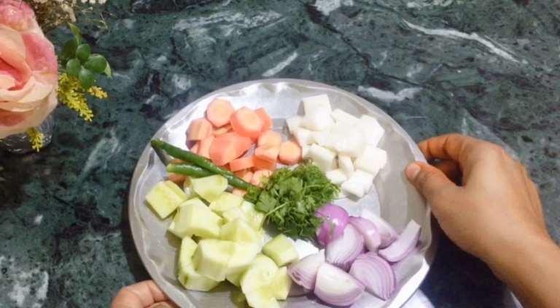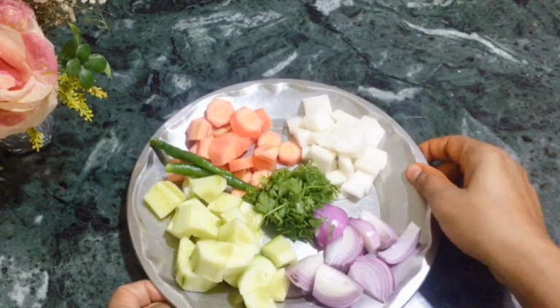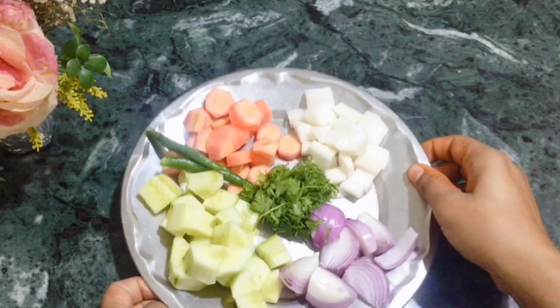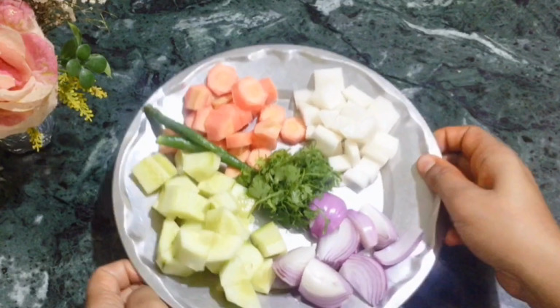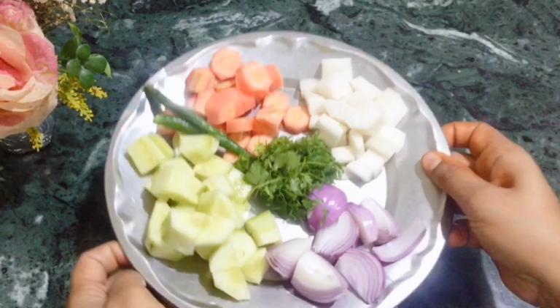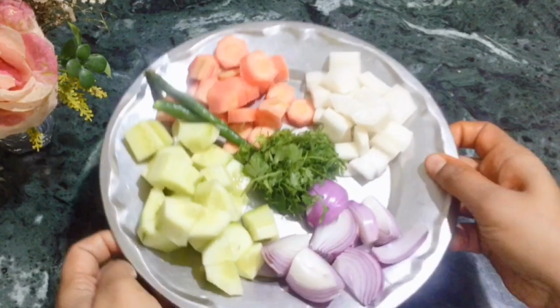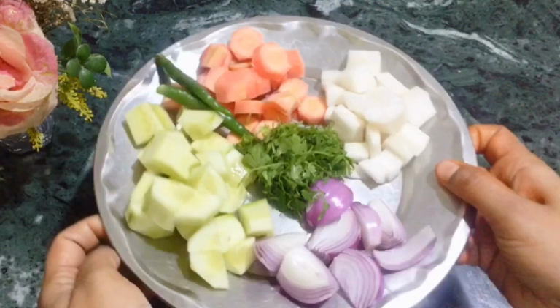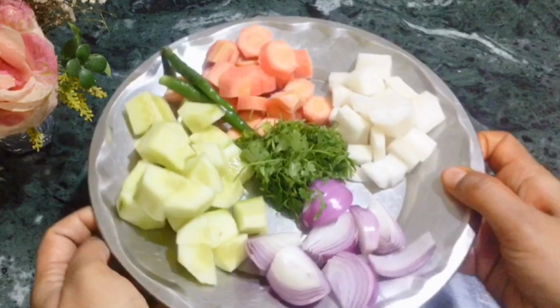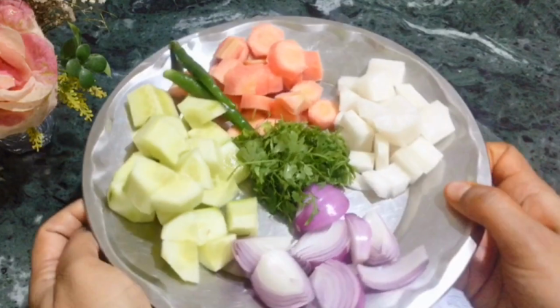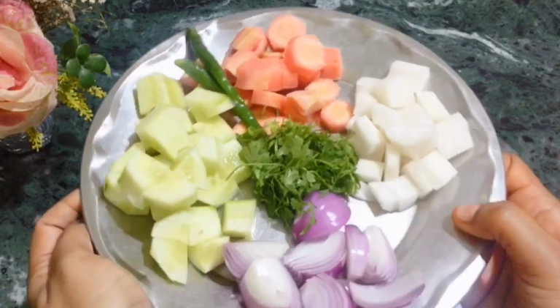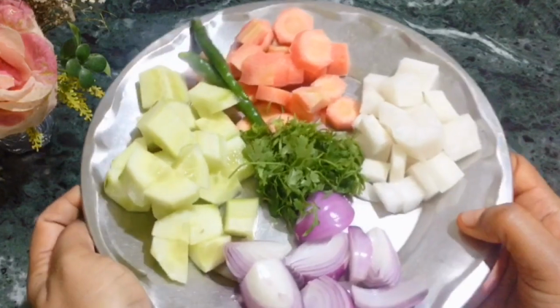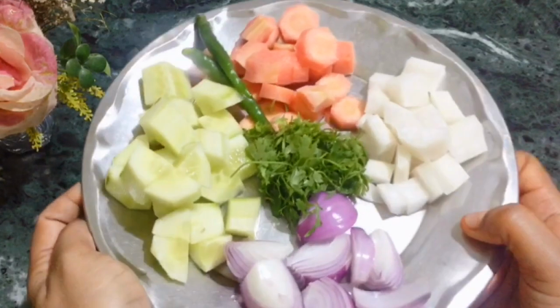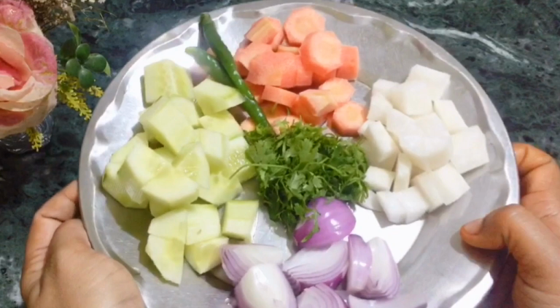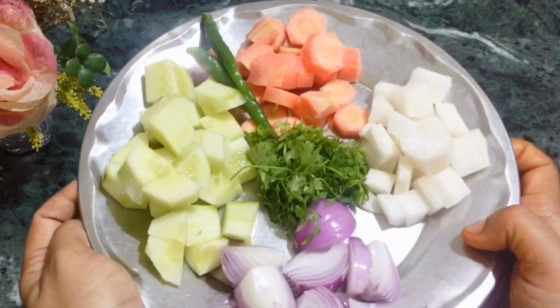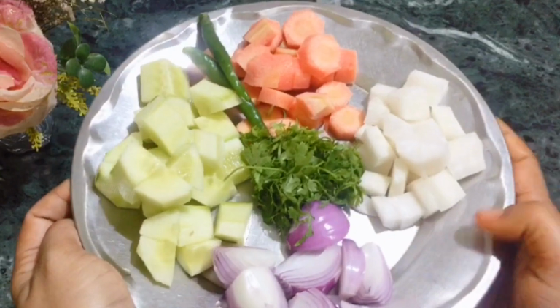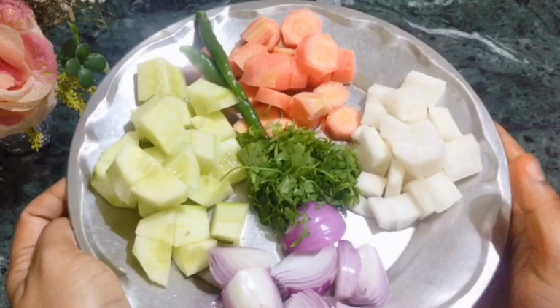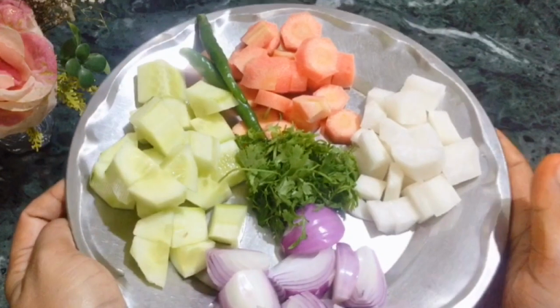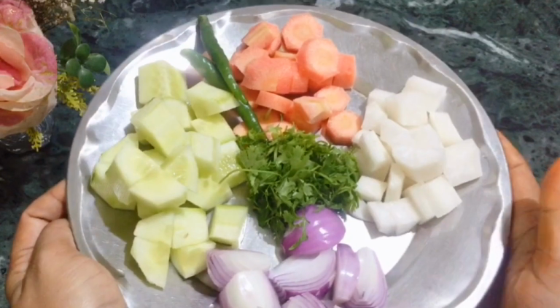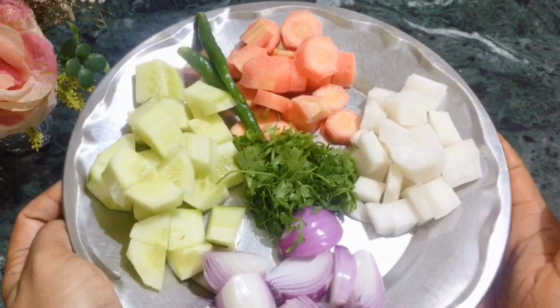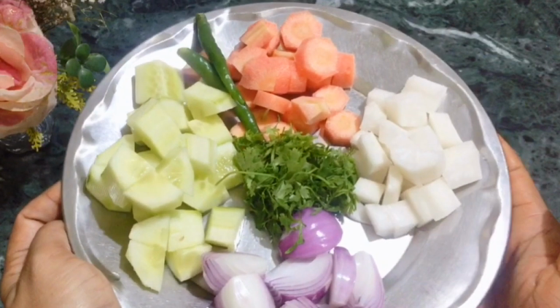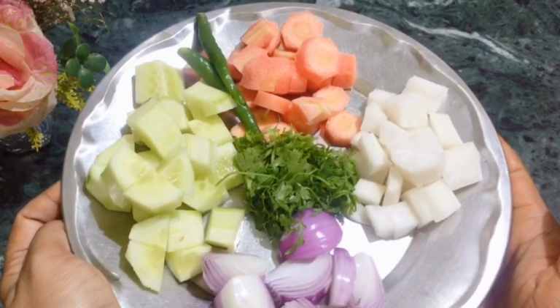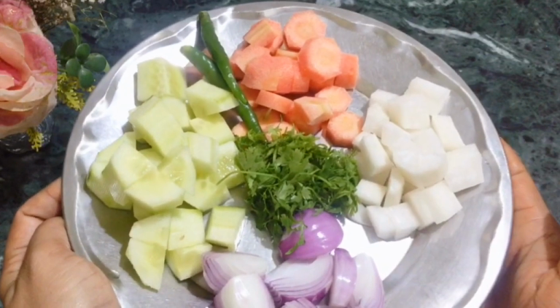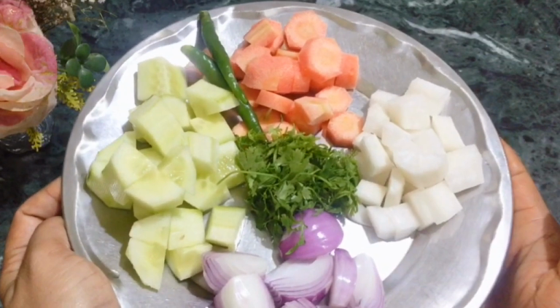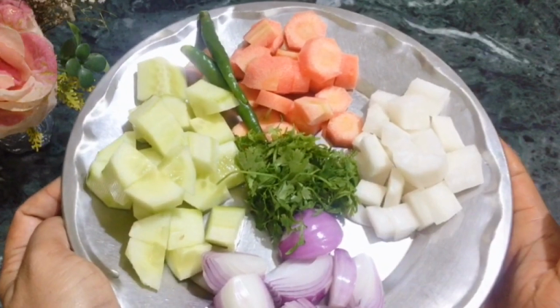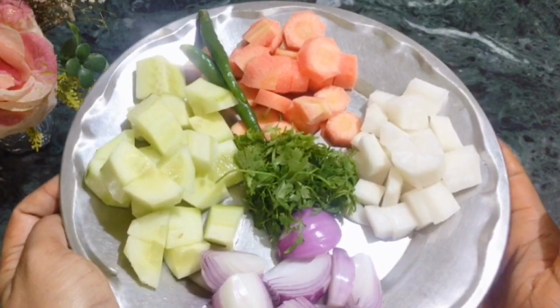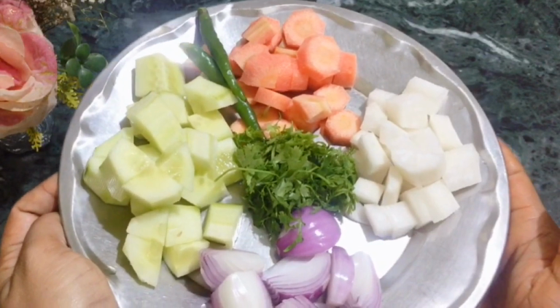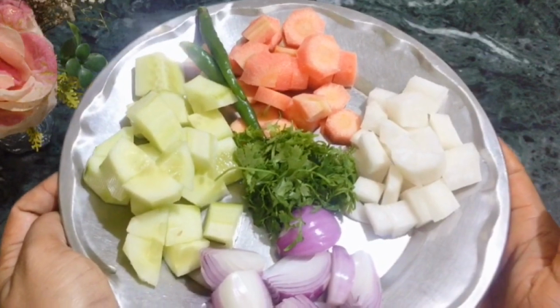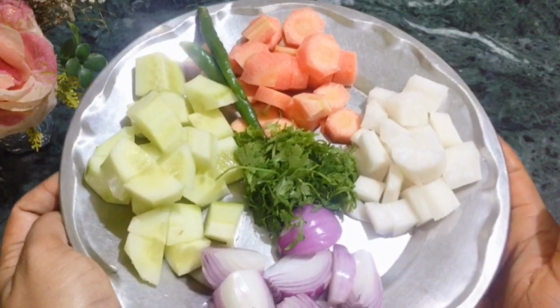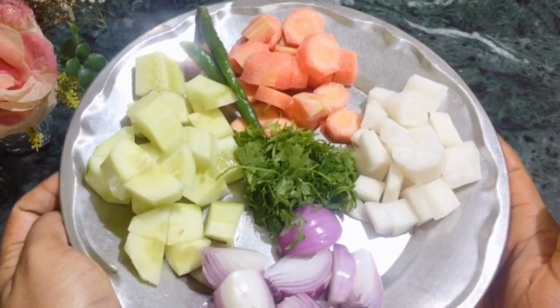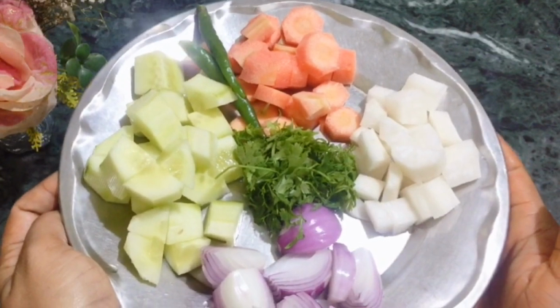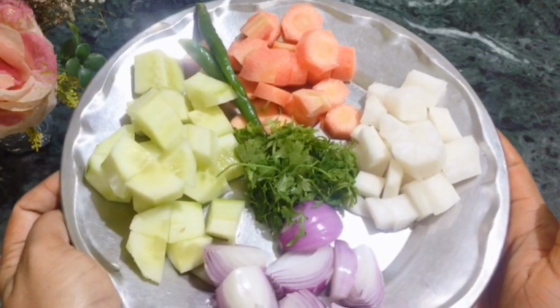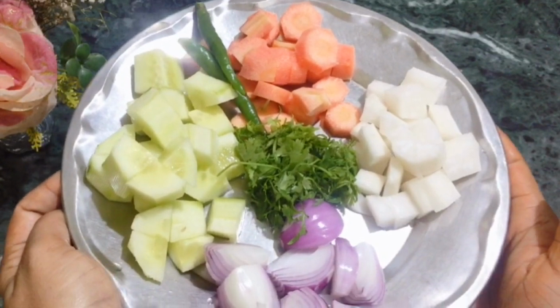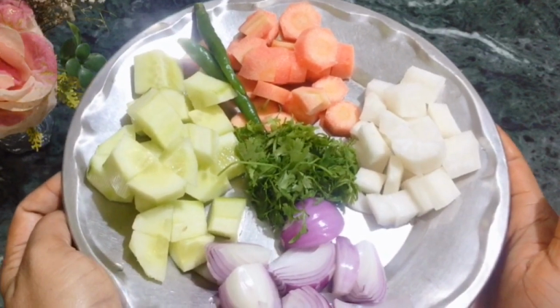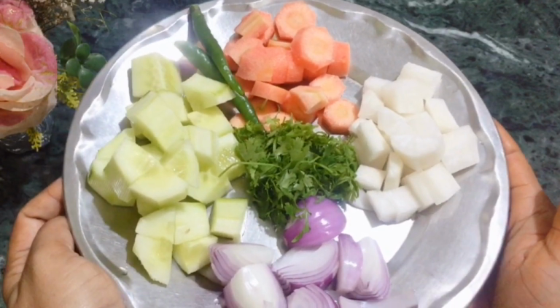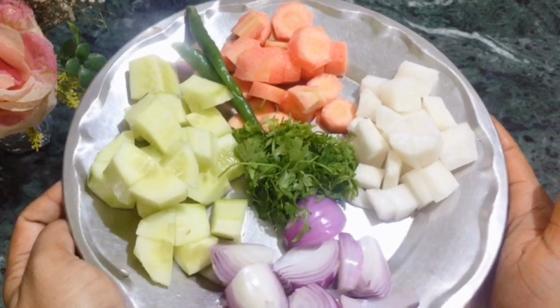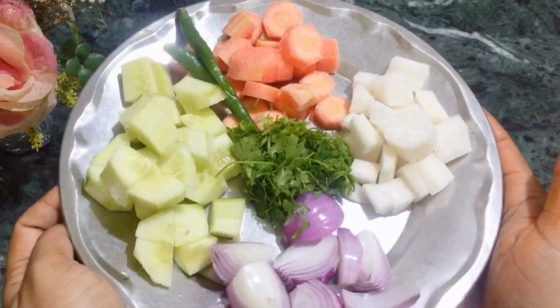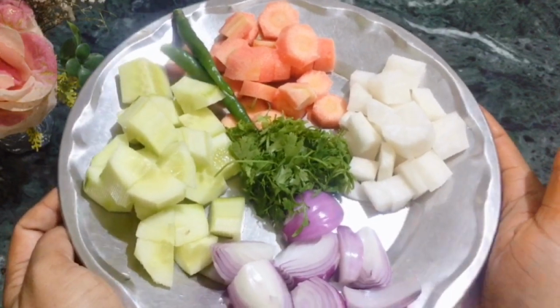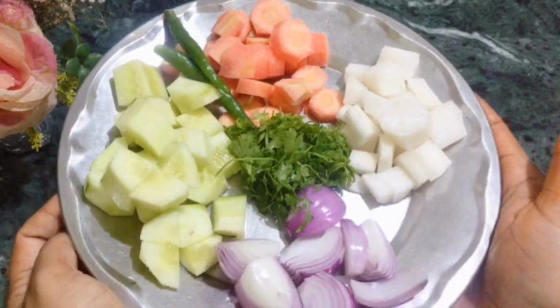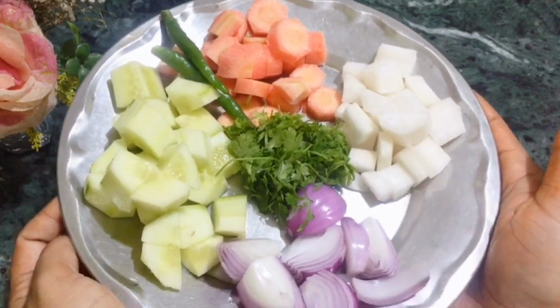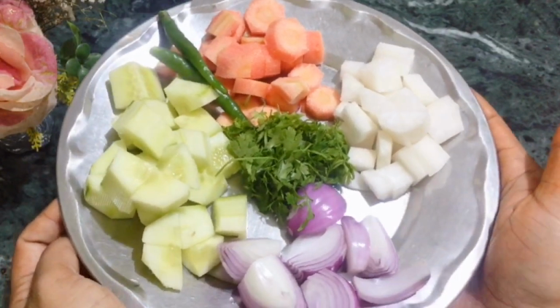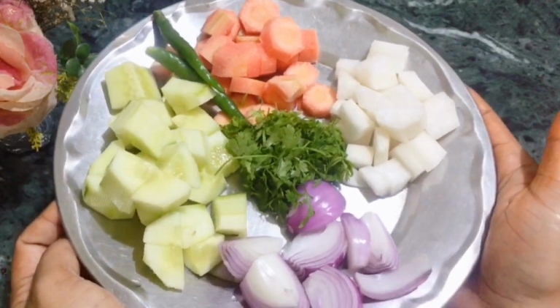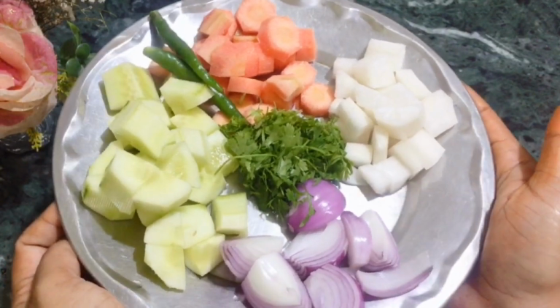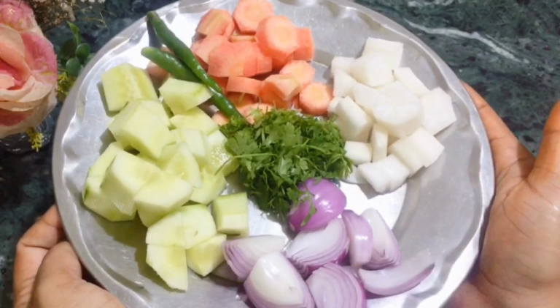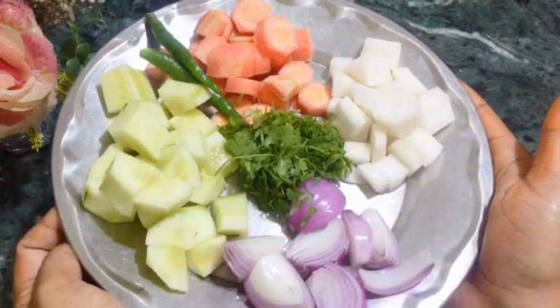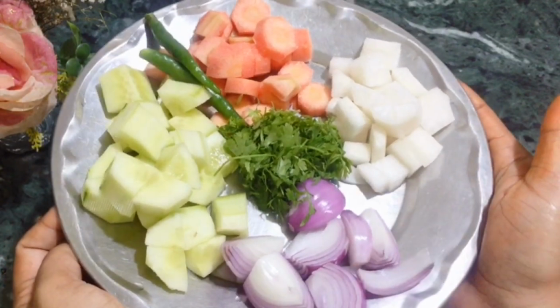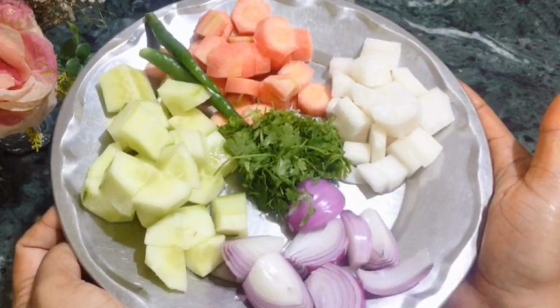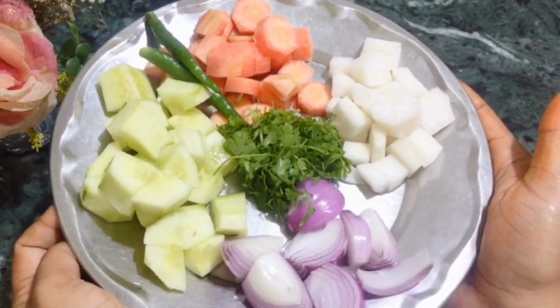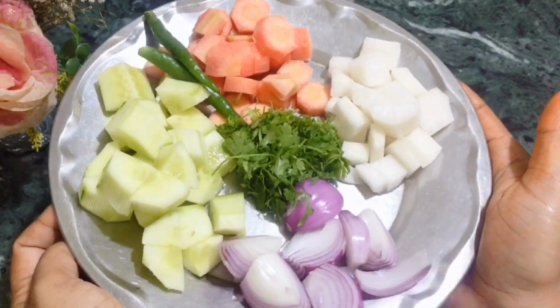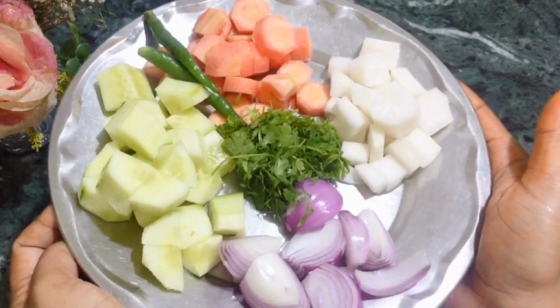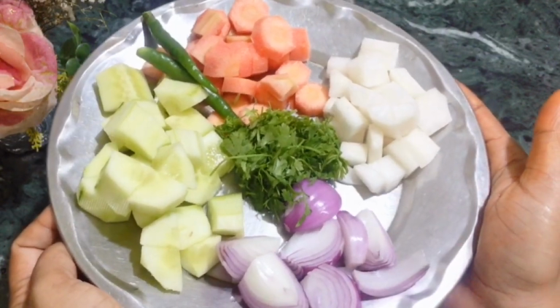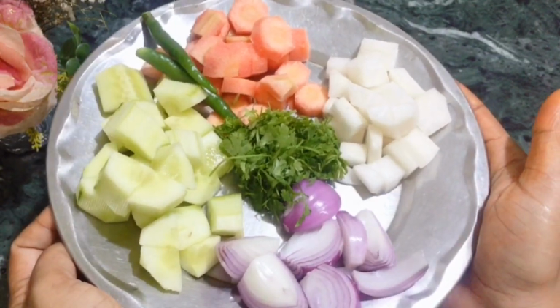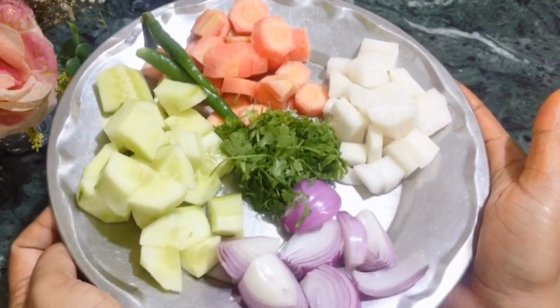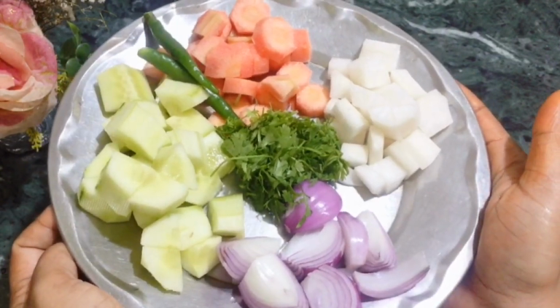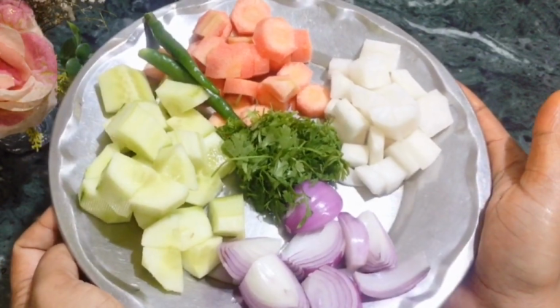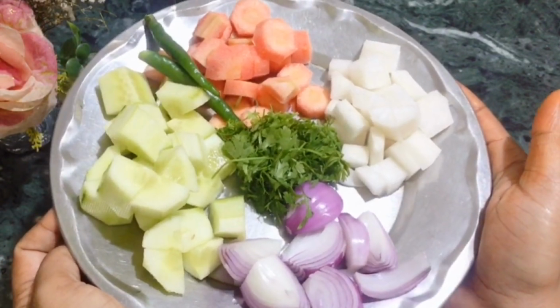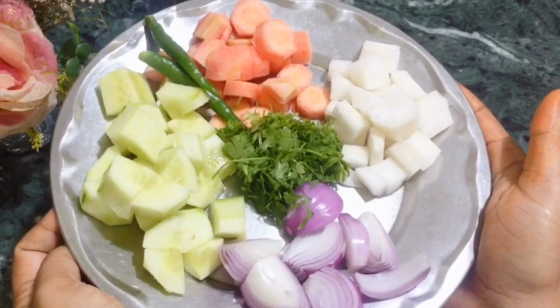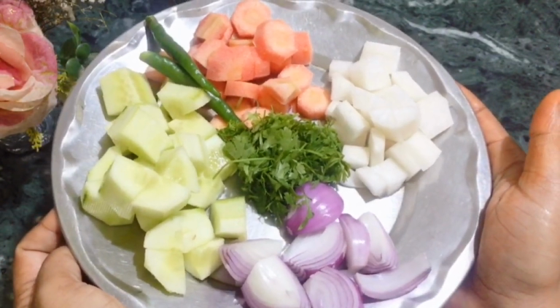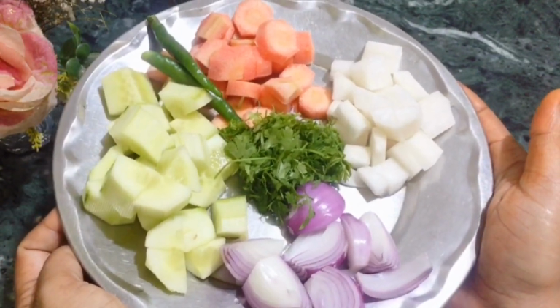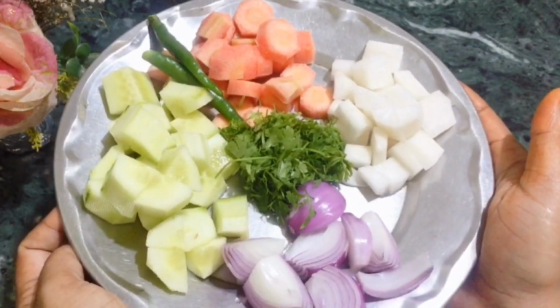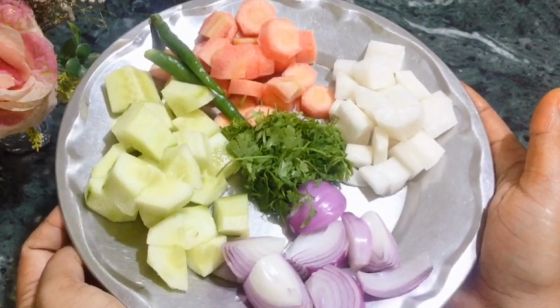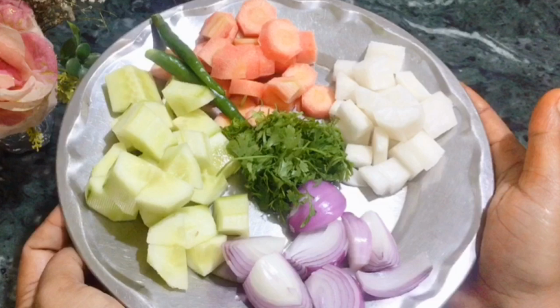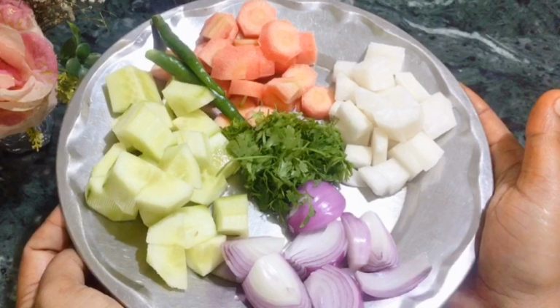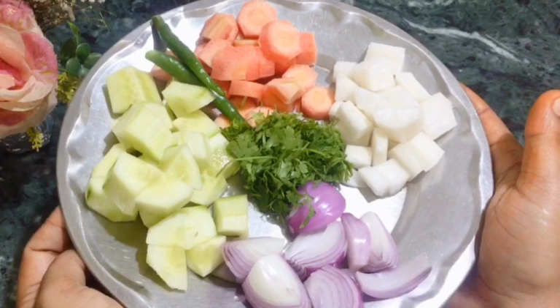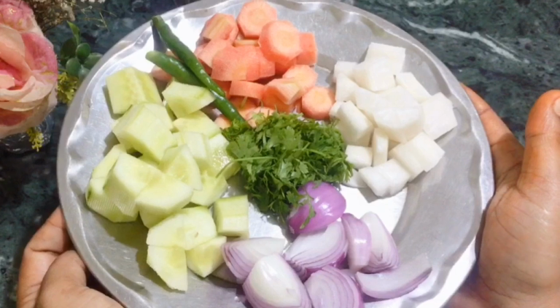Here I have a gajar, mooli, kakdi, a small piaz, dhaniya, and here I have some curry leaves.